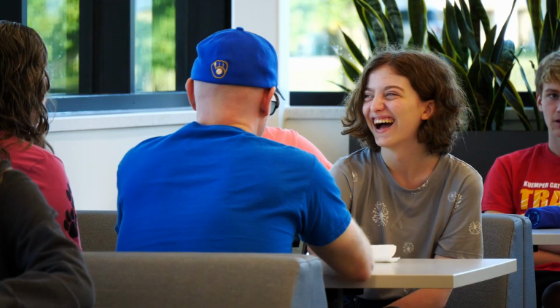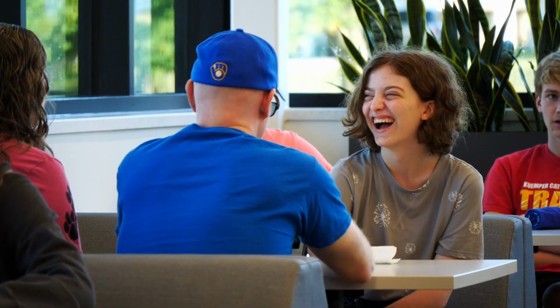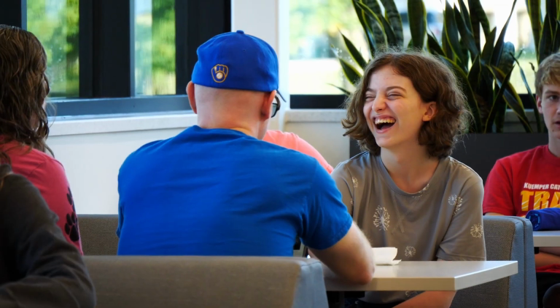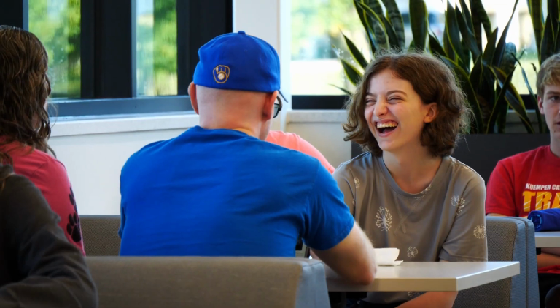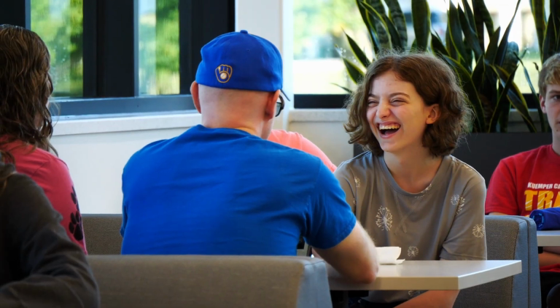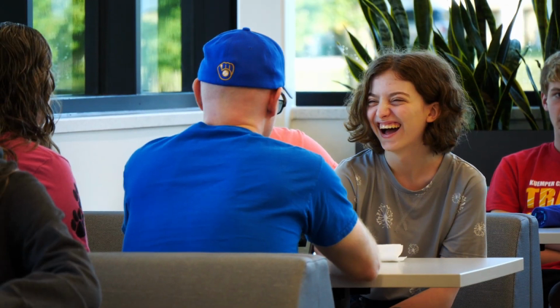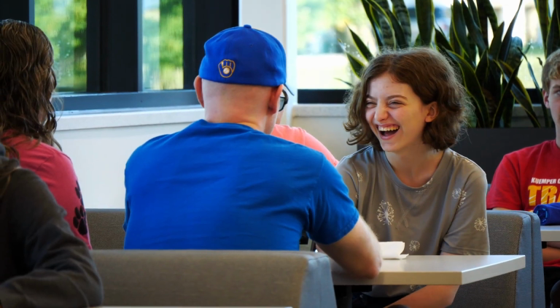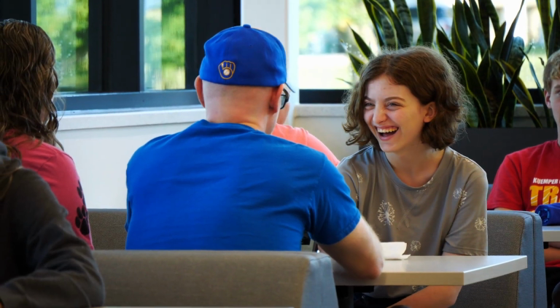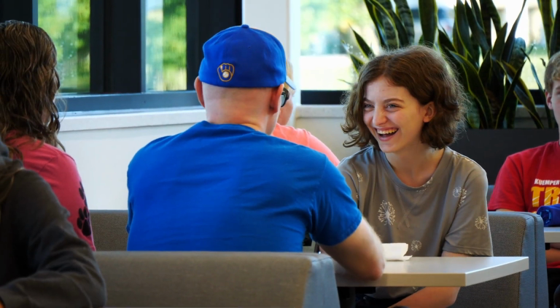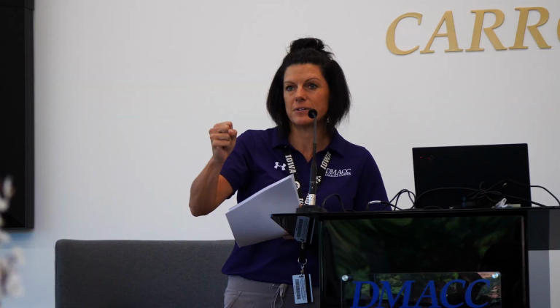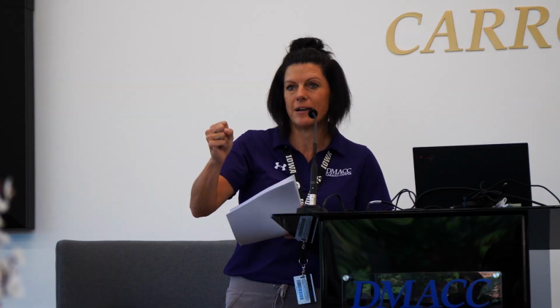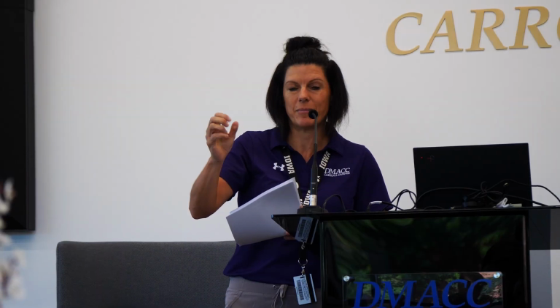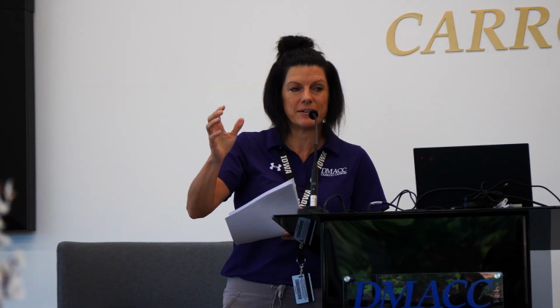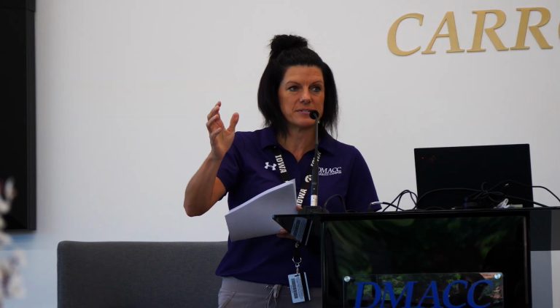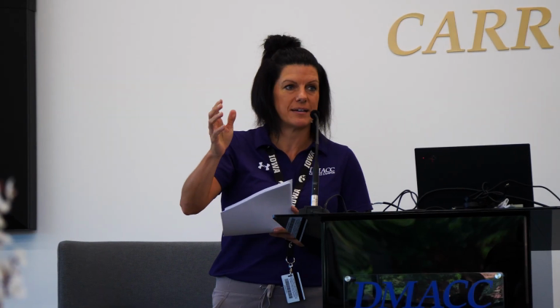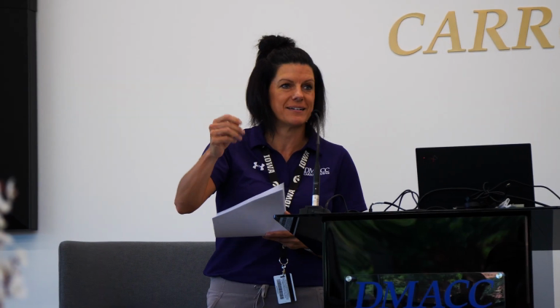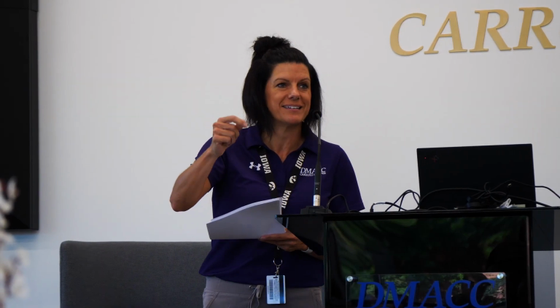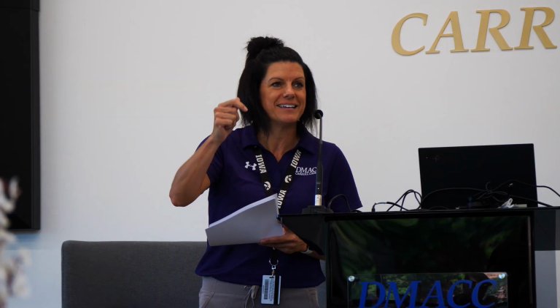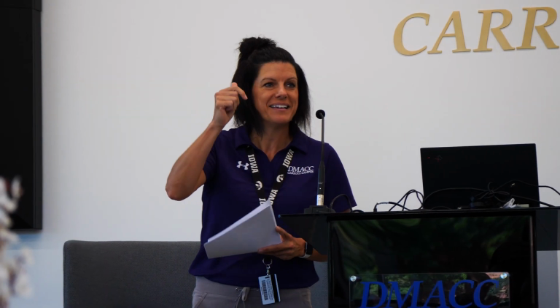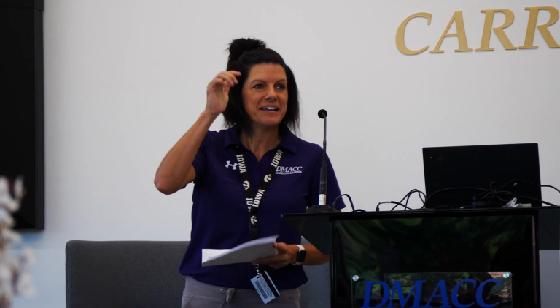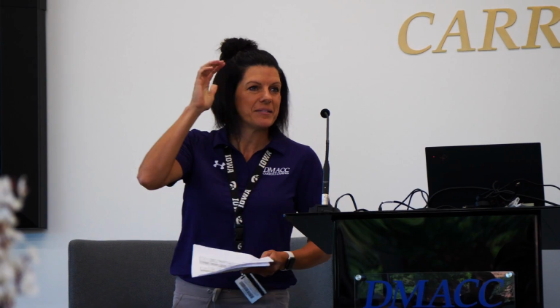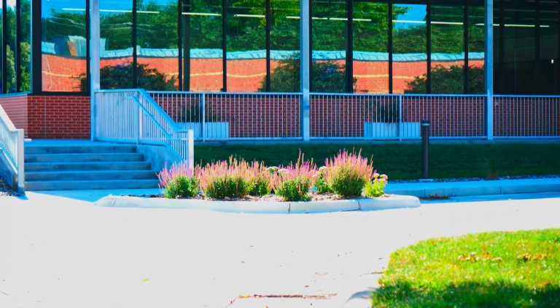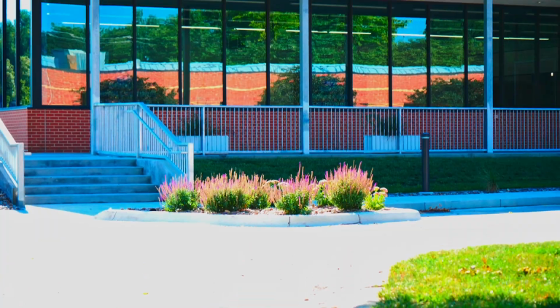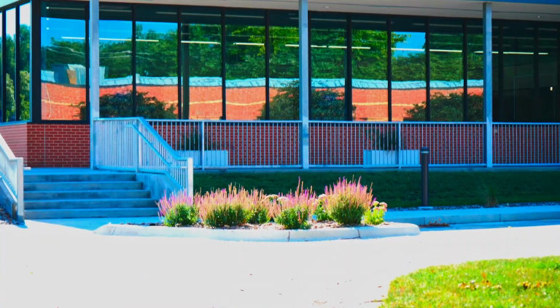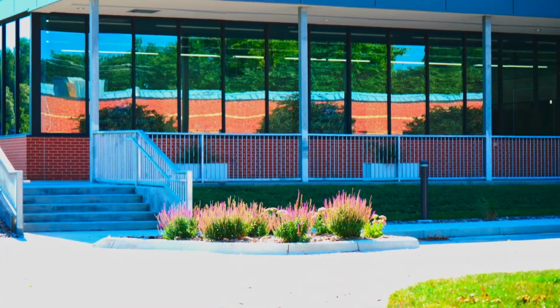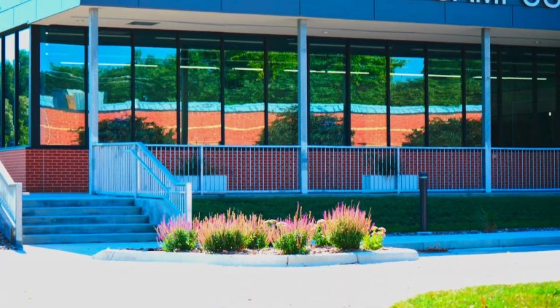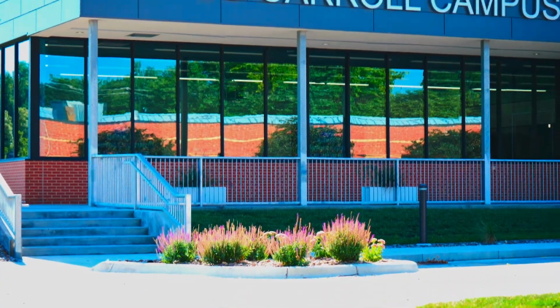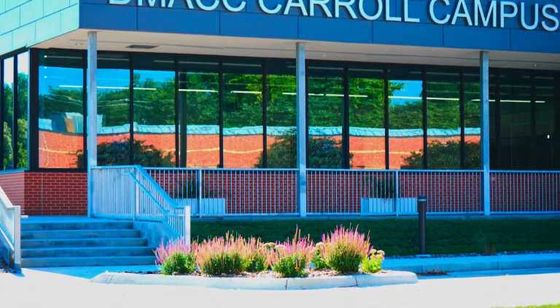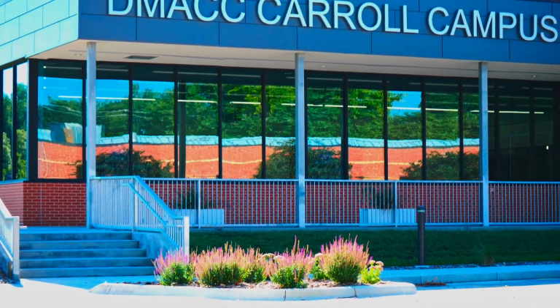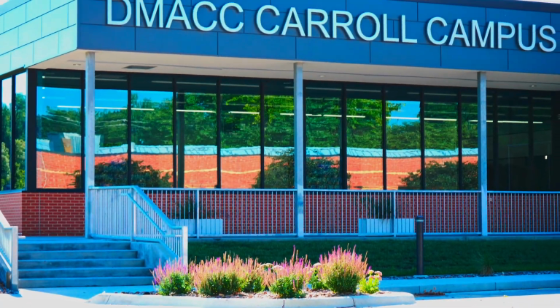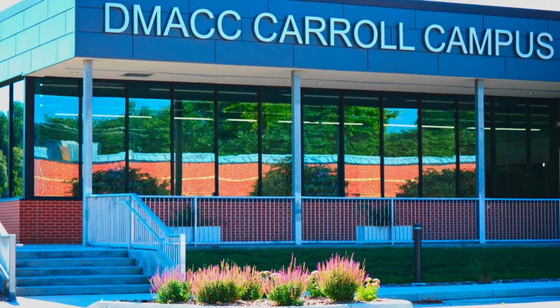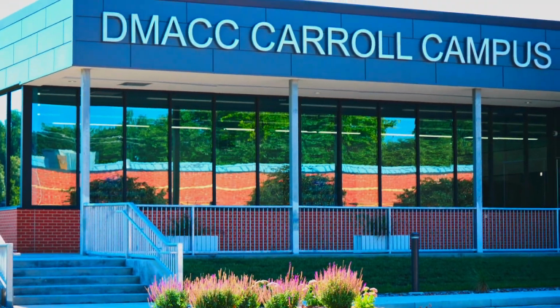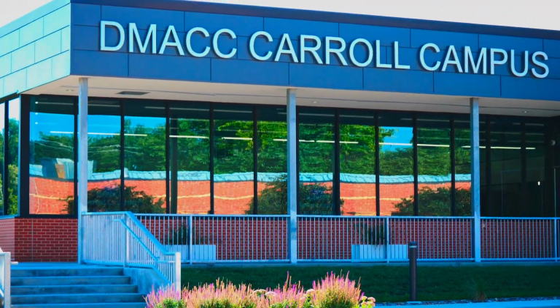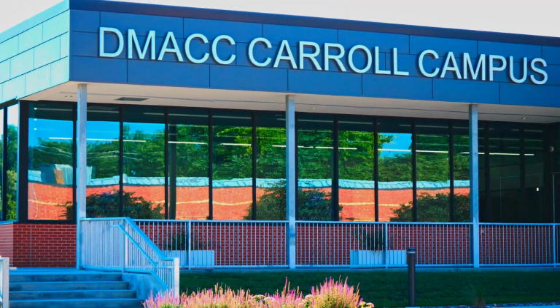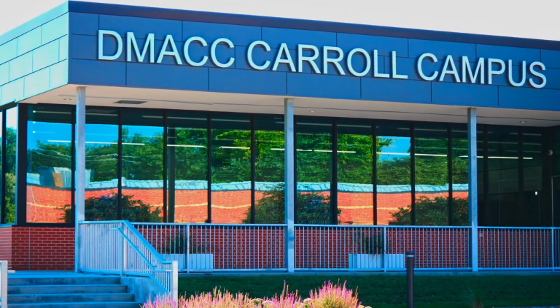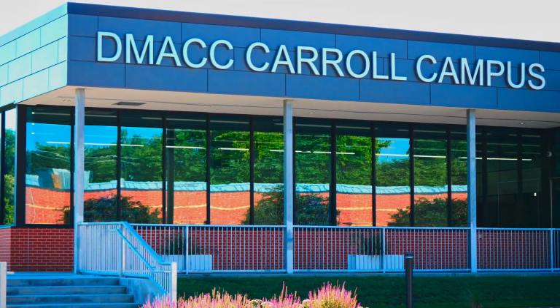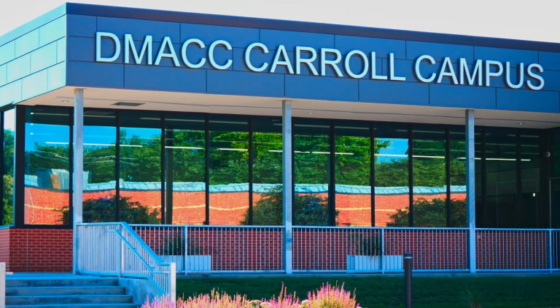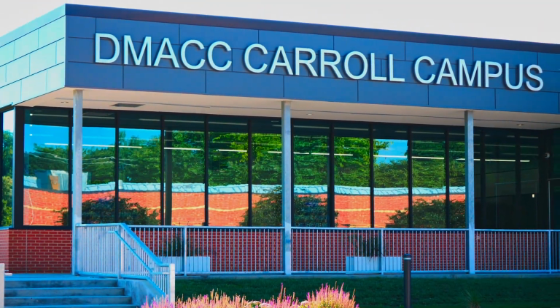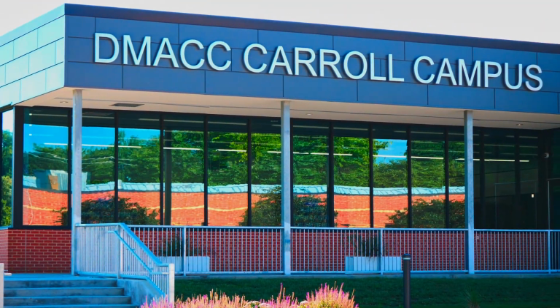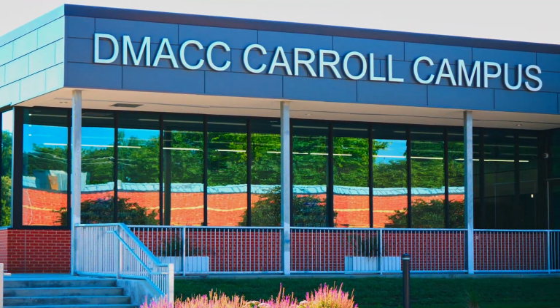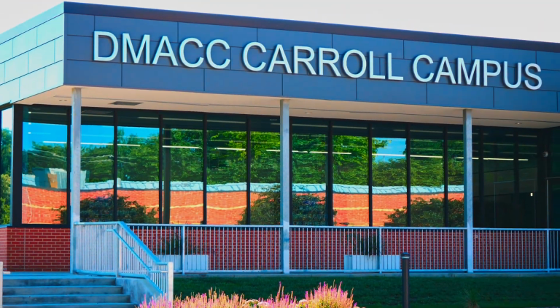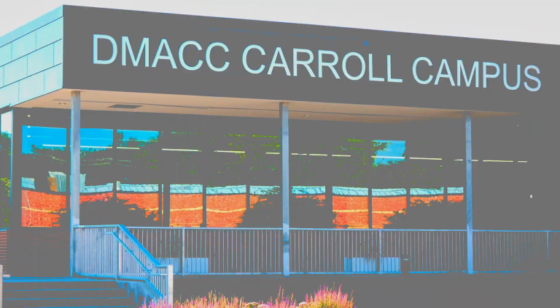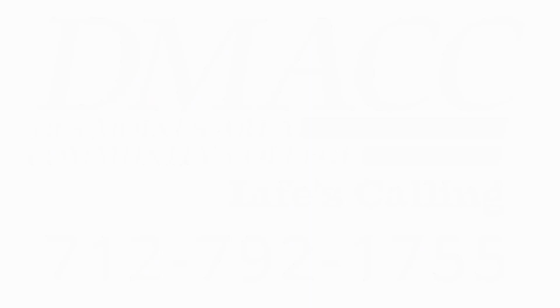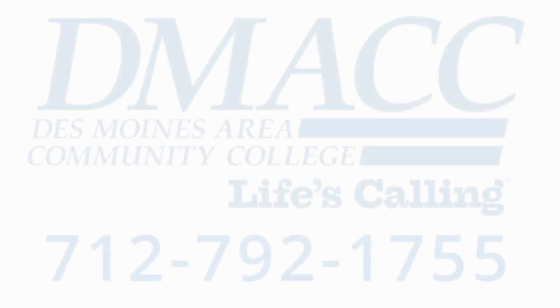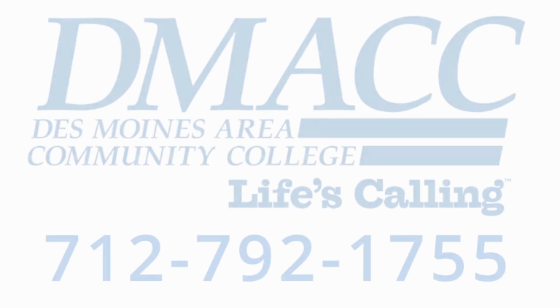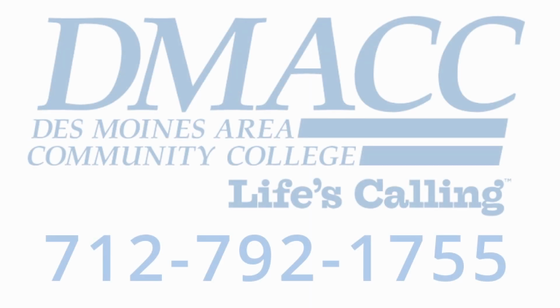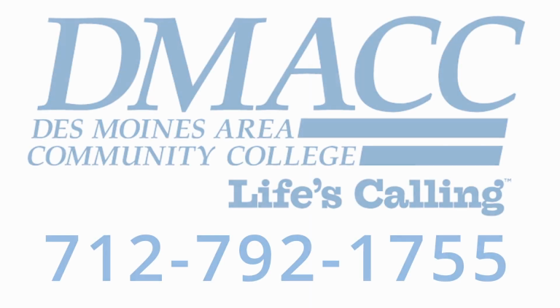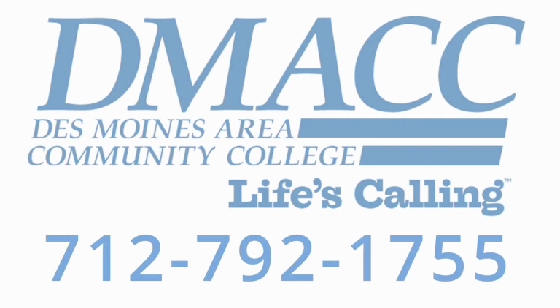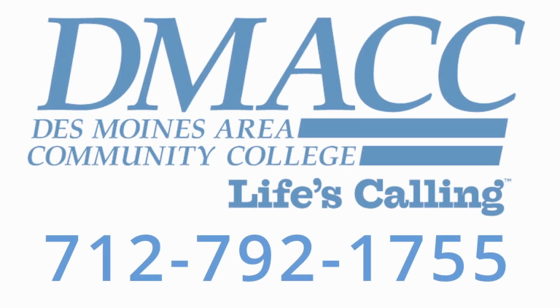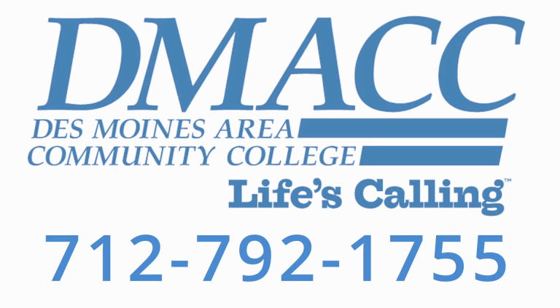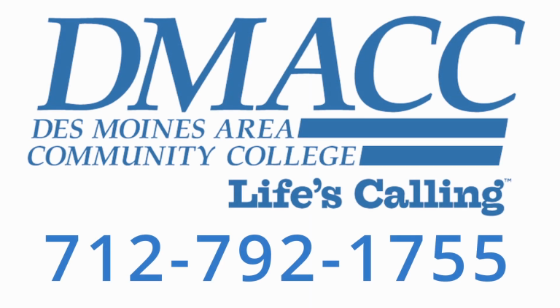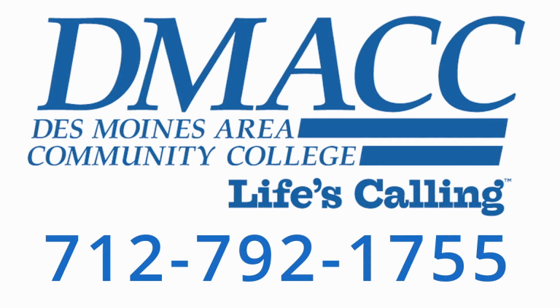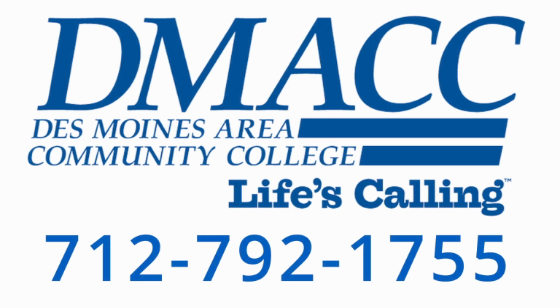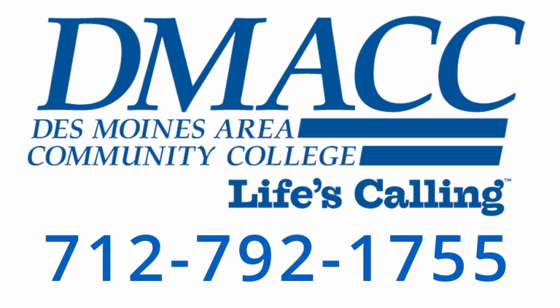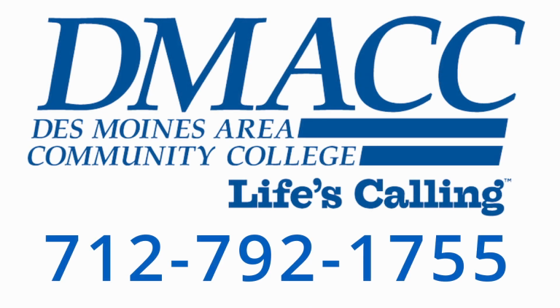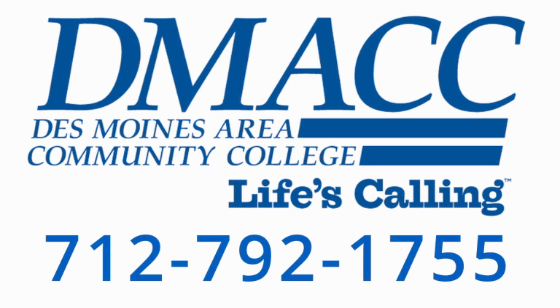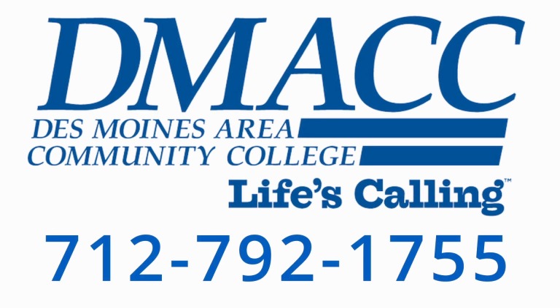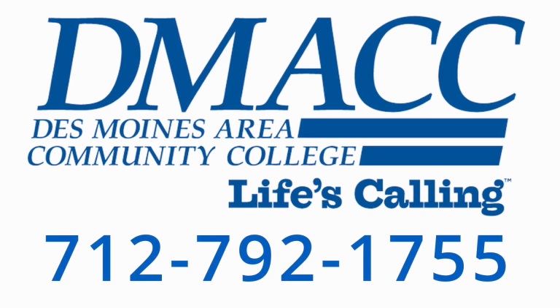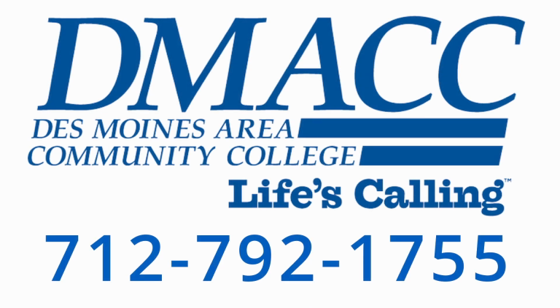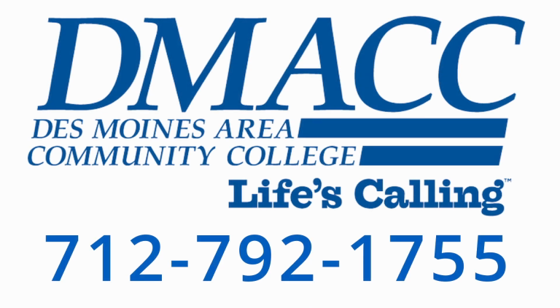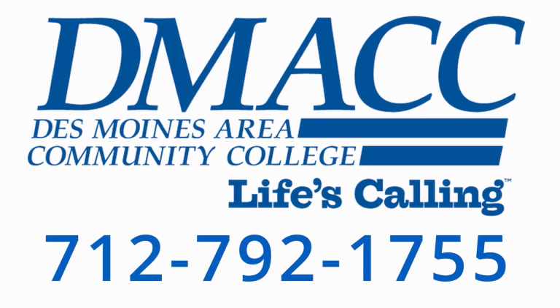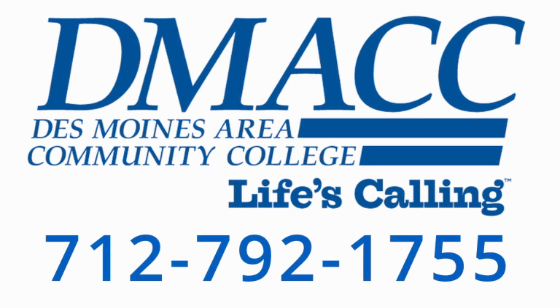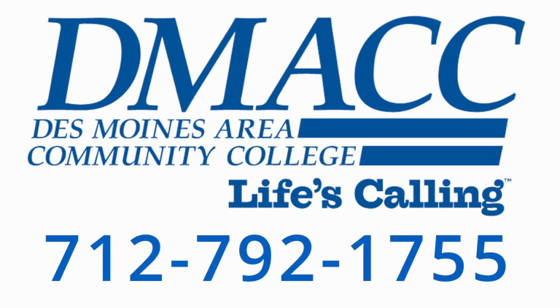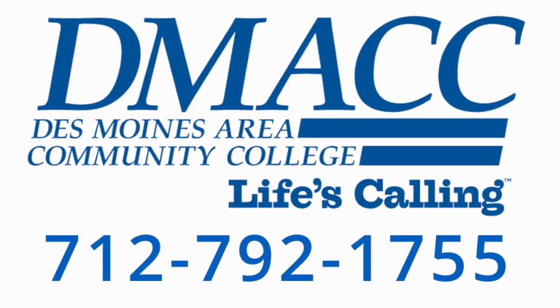To make your educational goals a reality, come see our expansion today or call us at 792-1755.